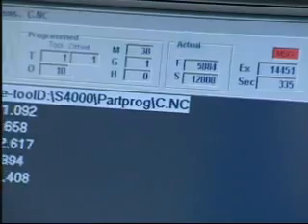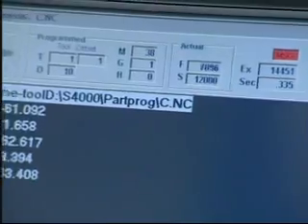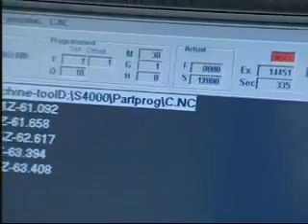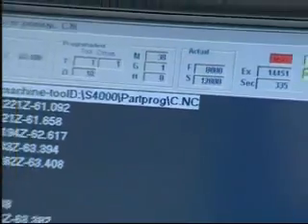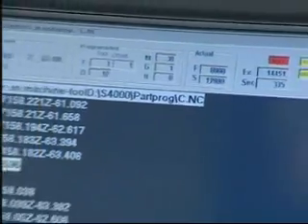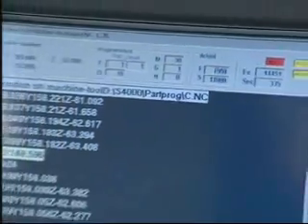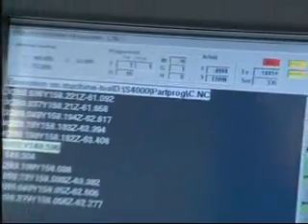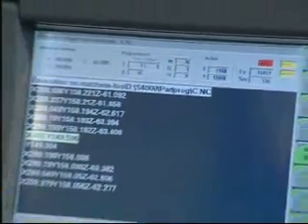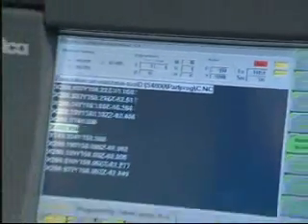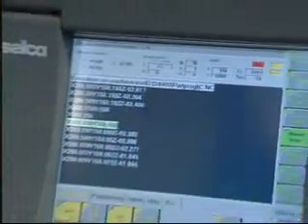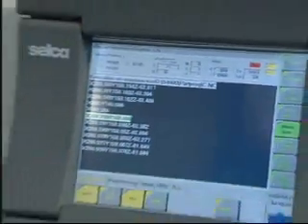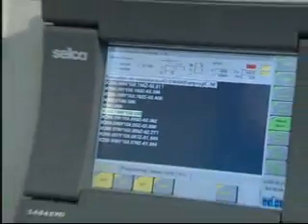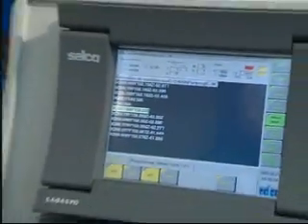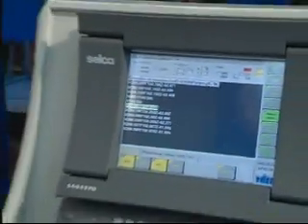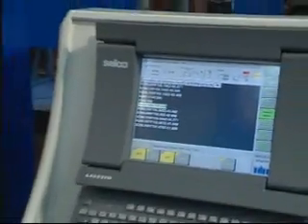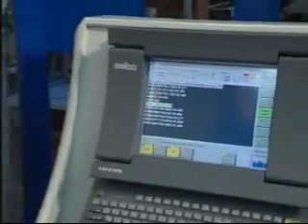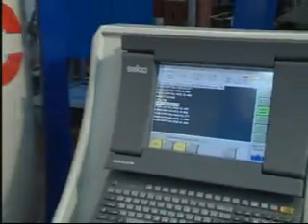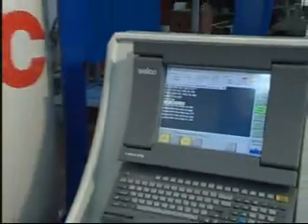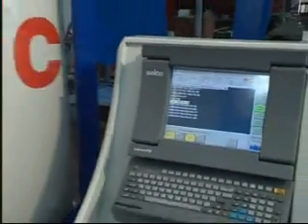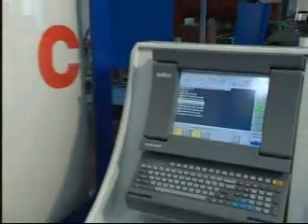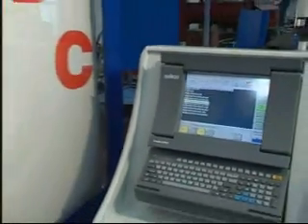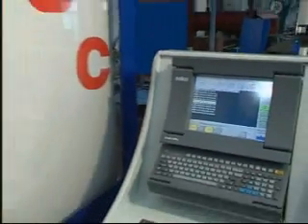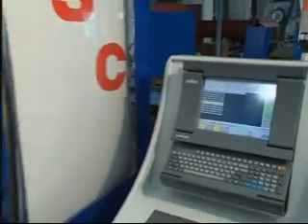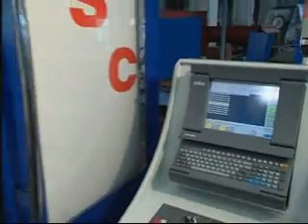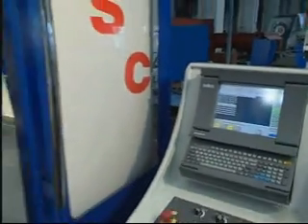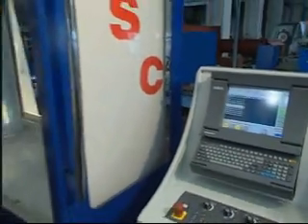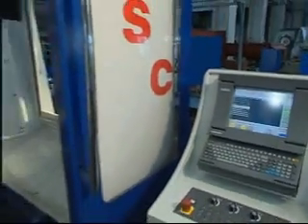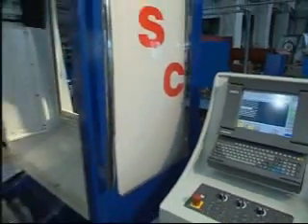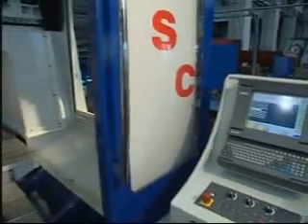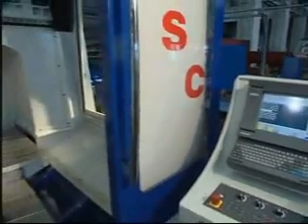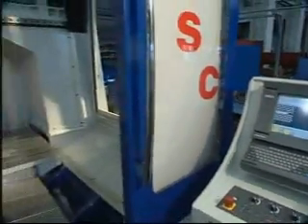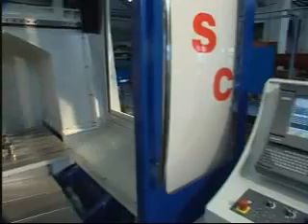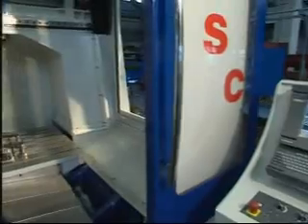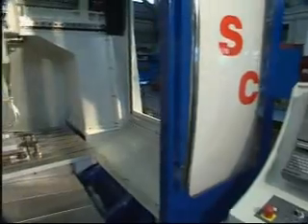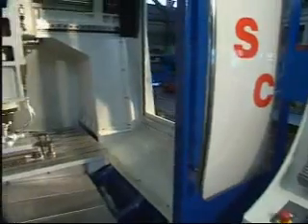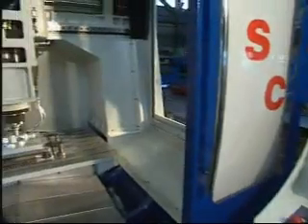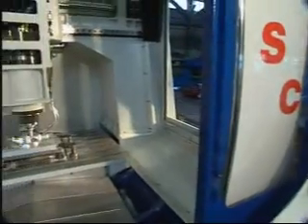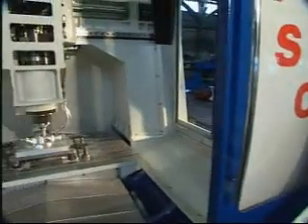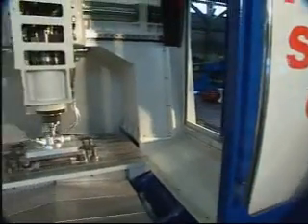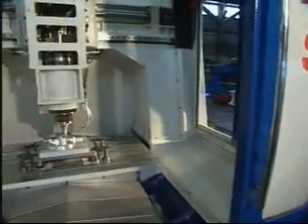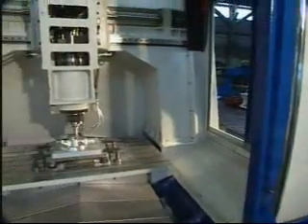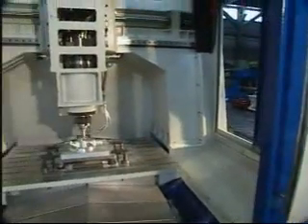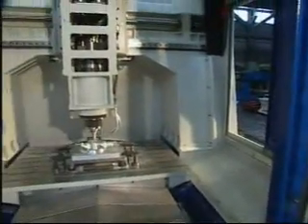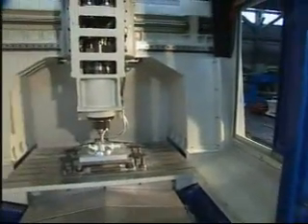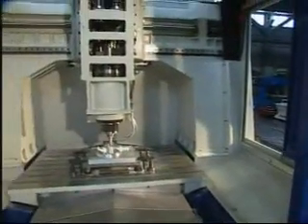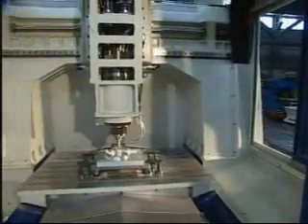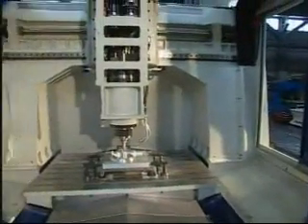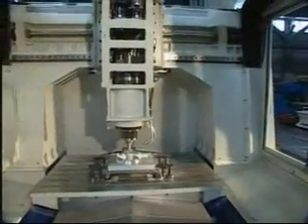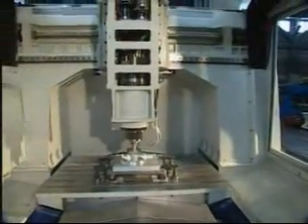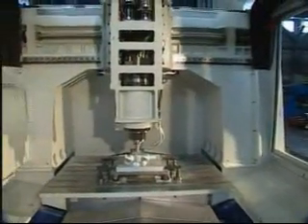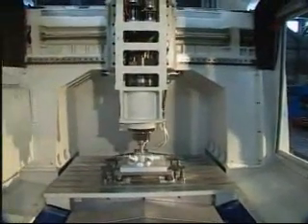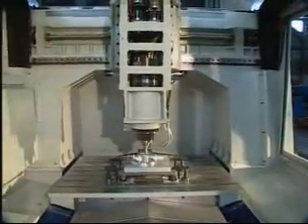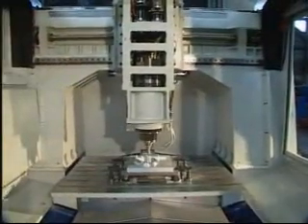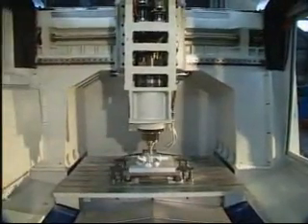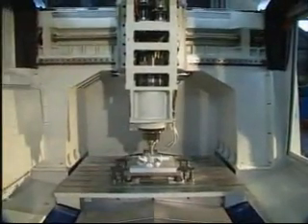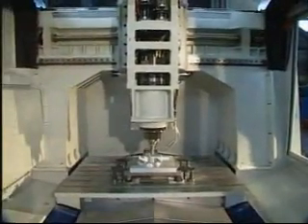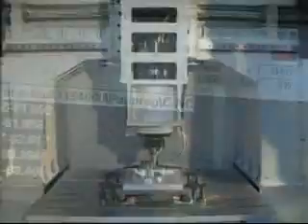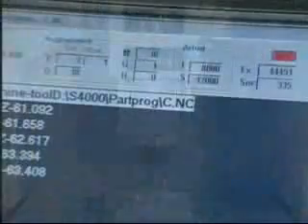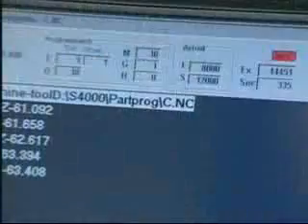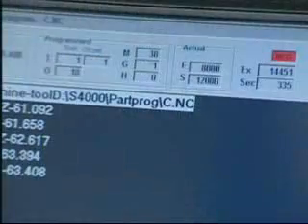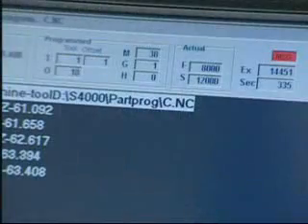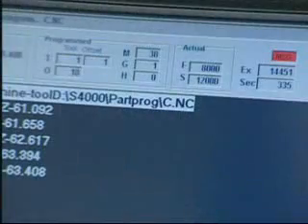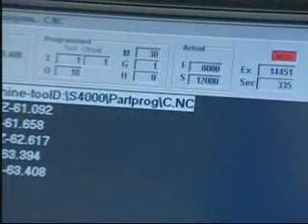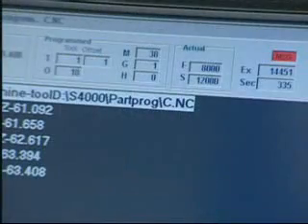With a very high-end and latest CNC control, the cutting feed rate is easily up to 8 meters per minute.